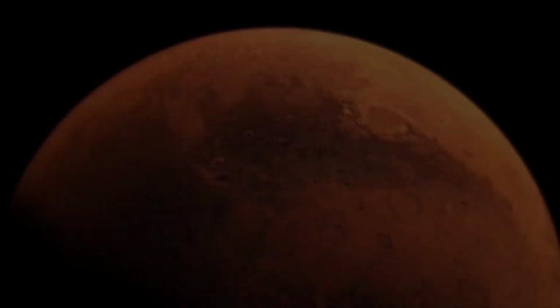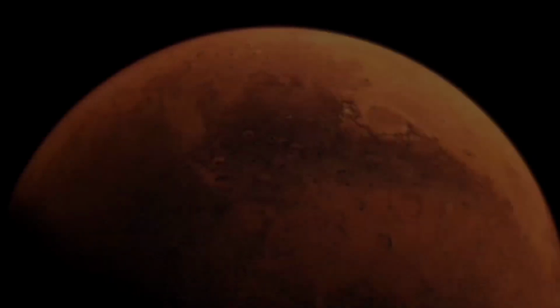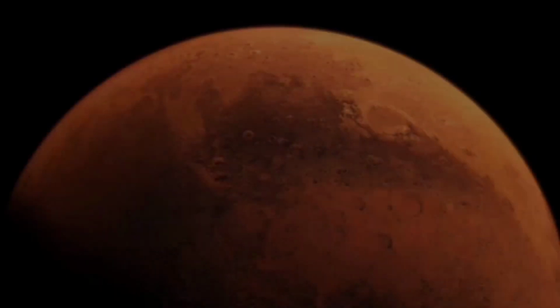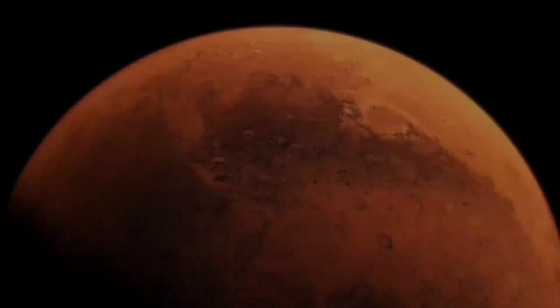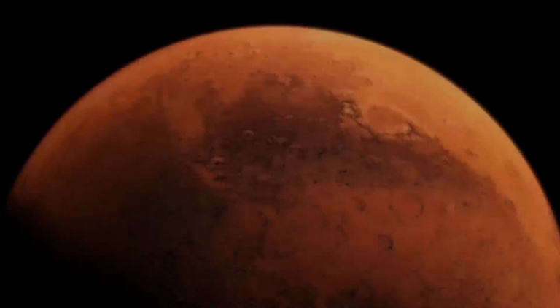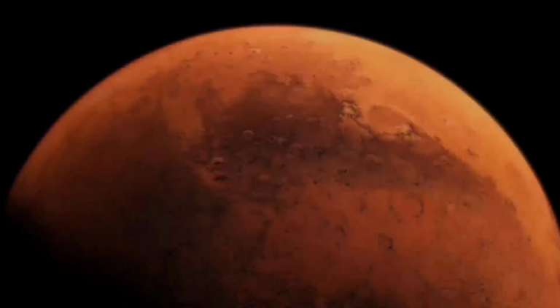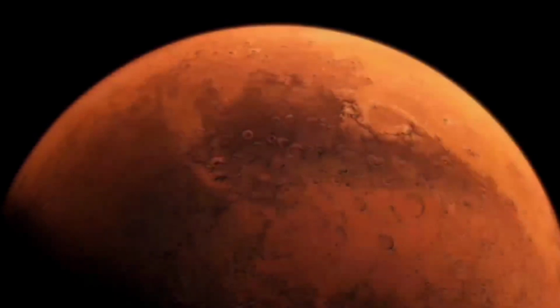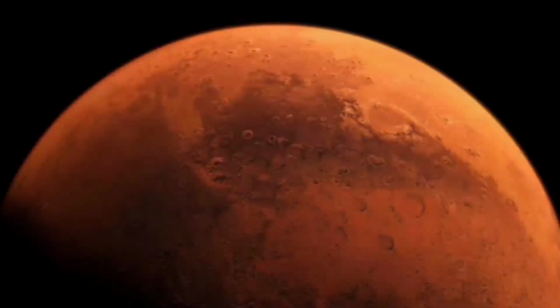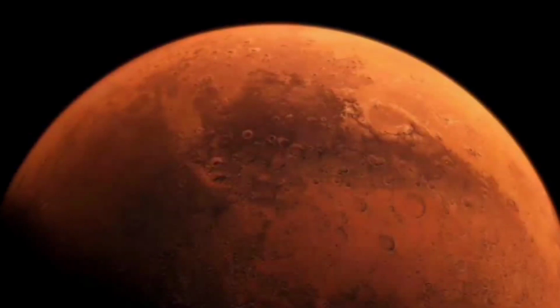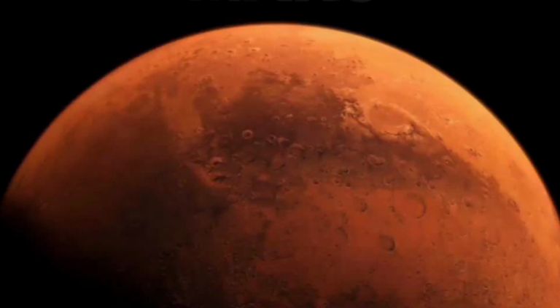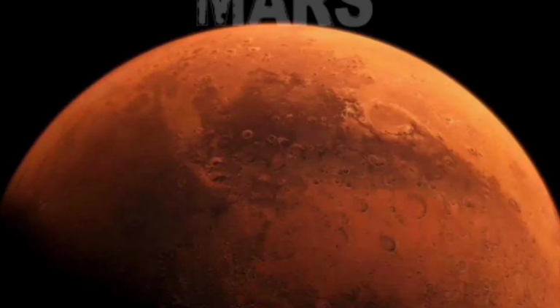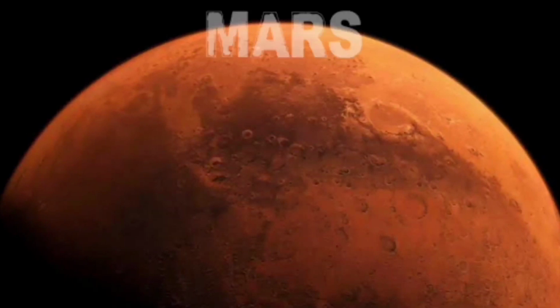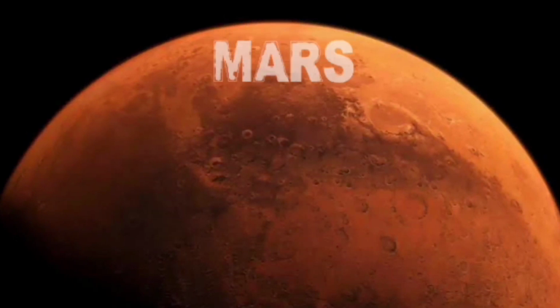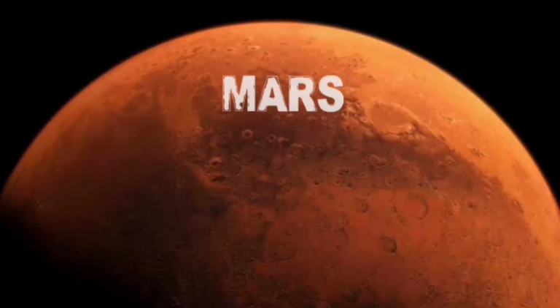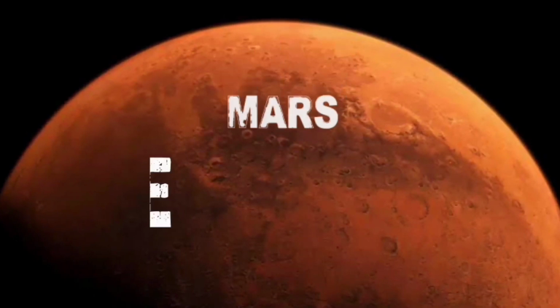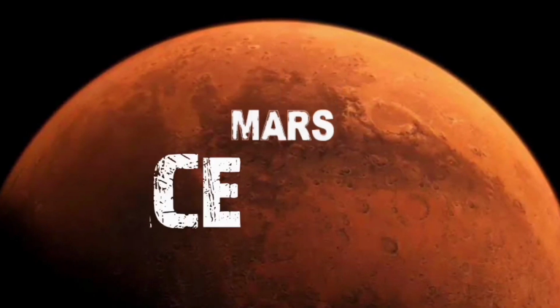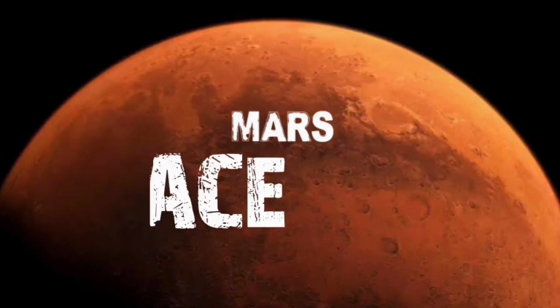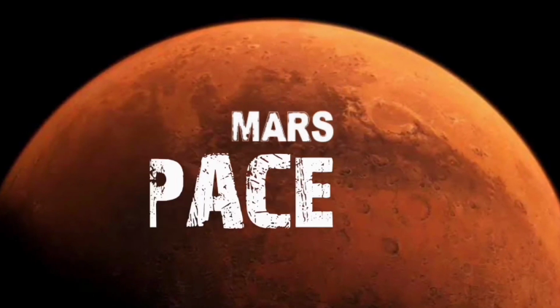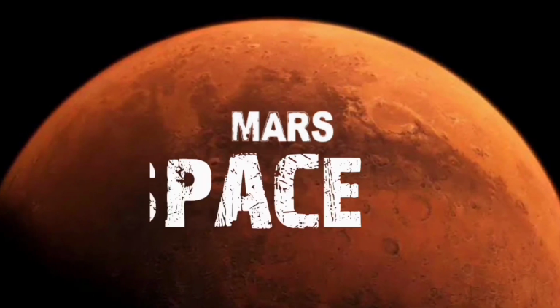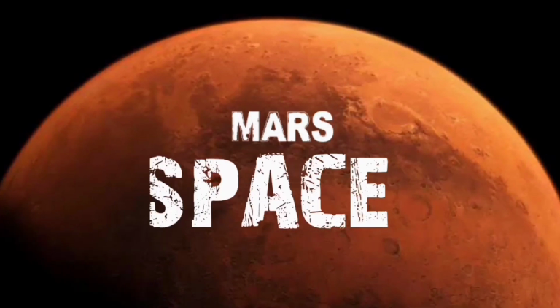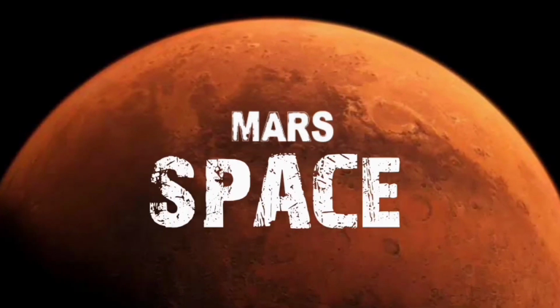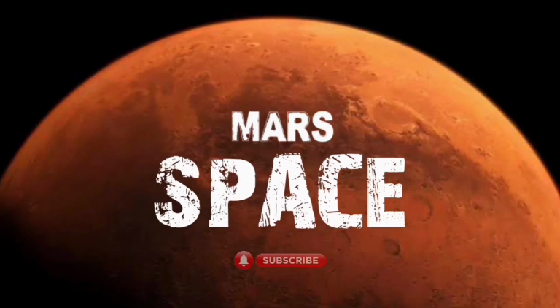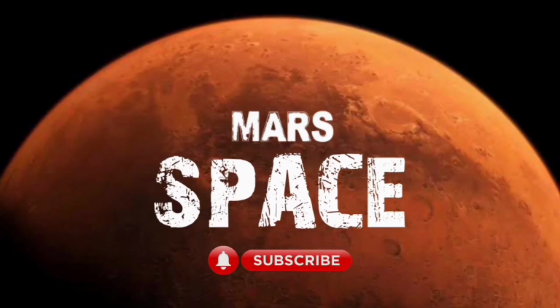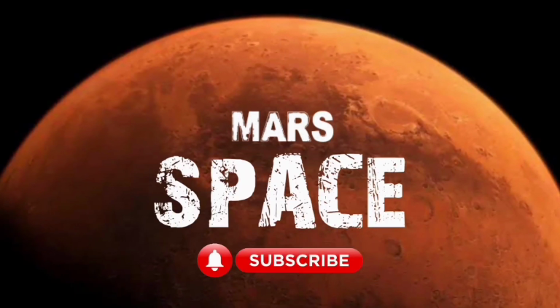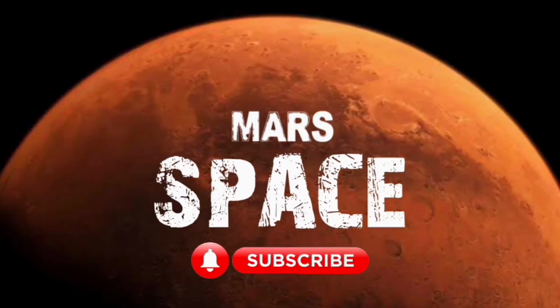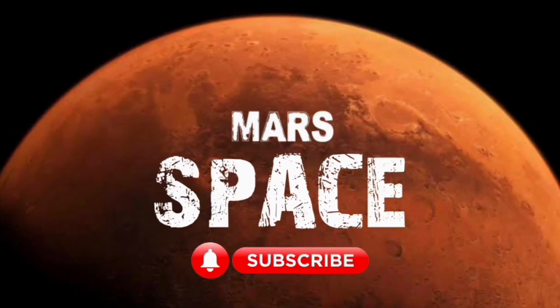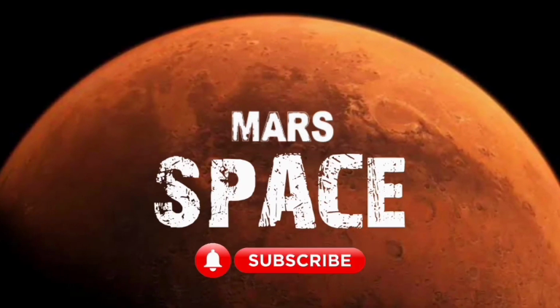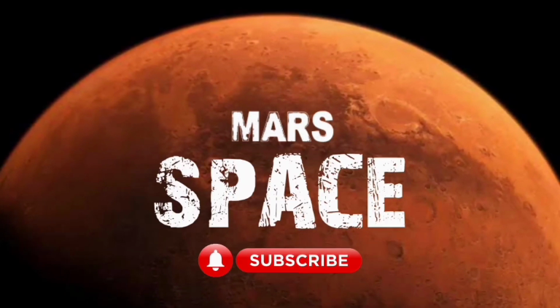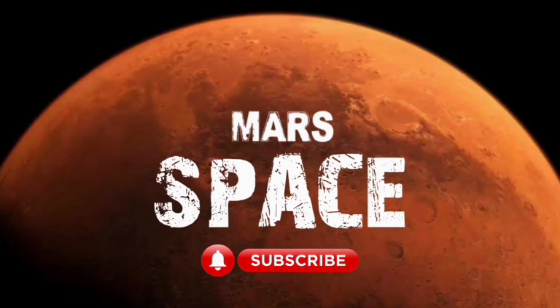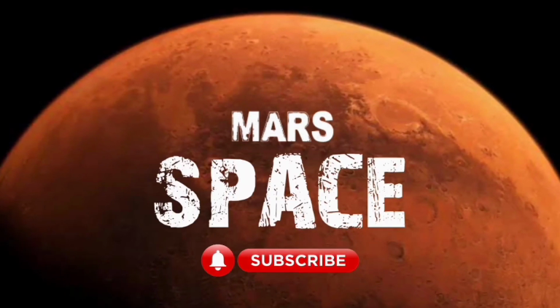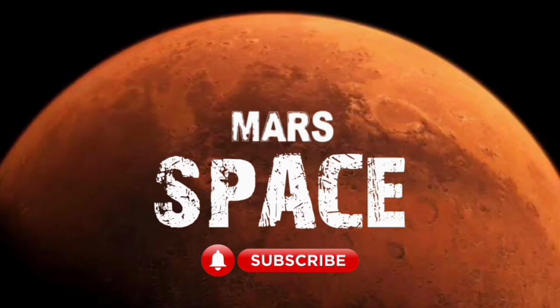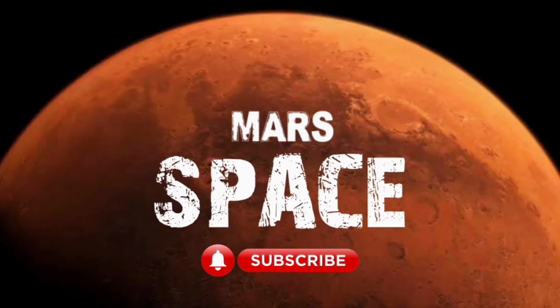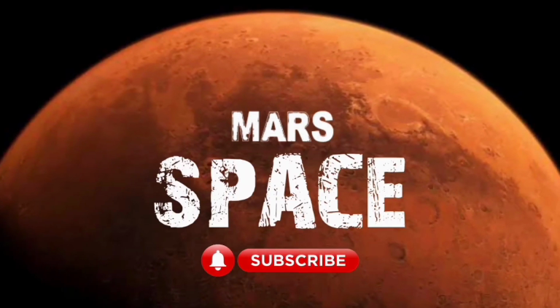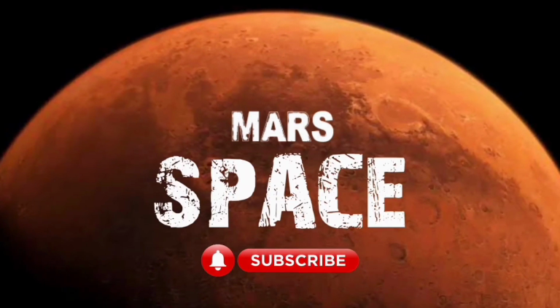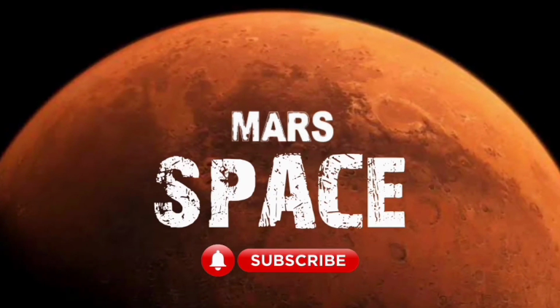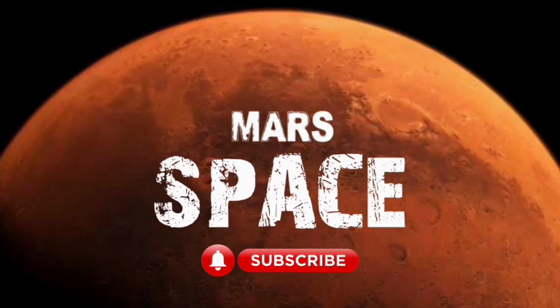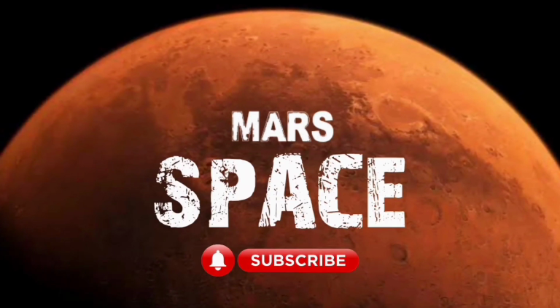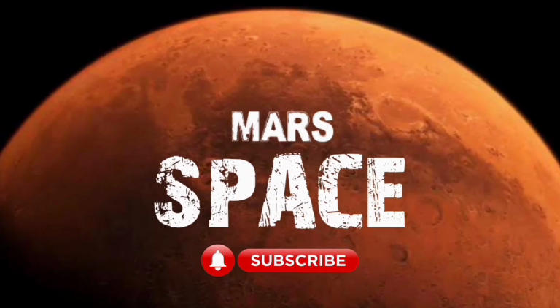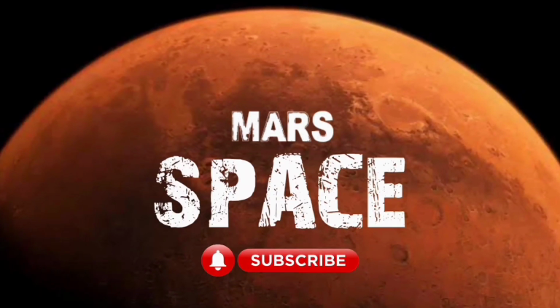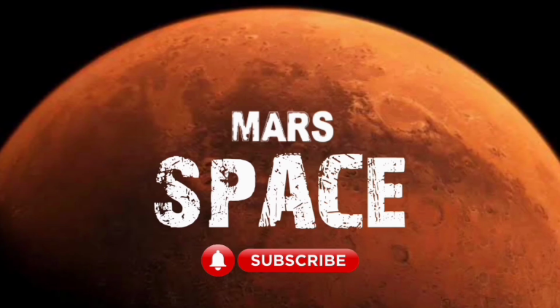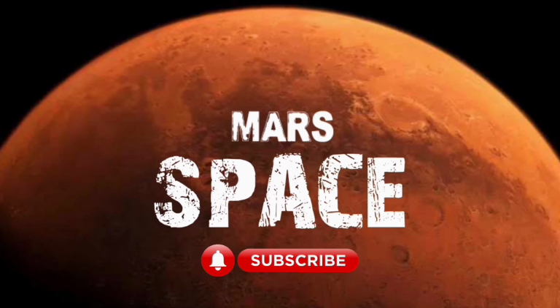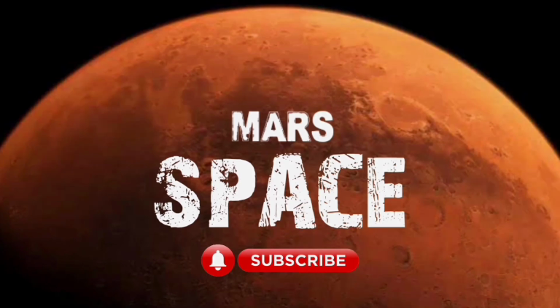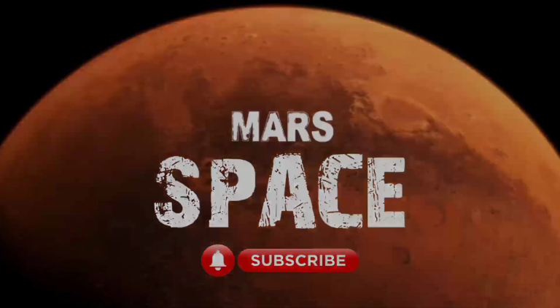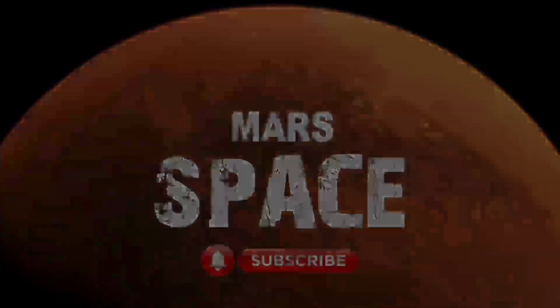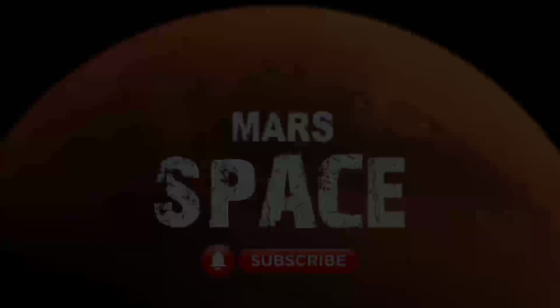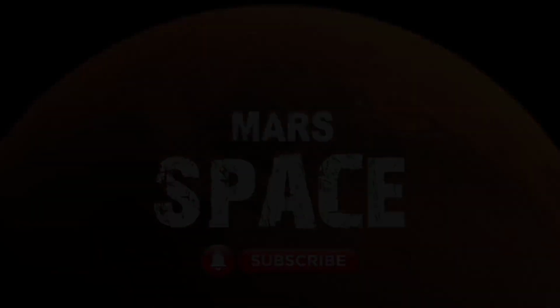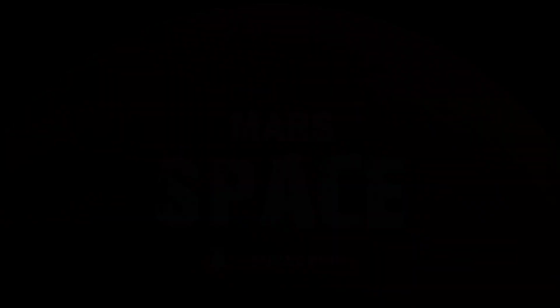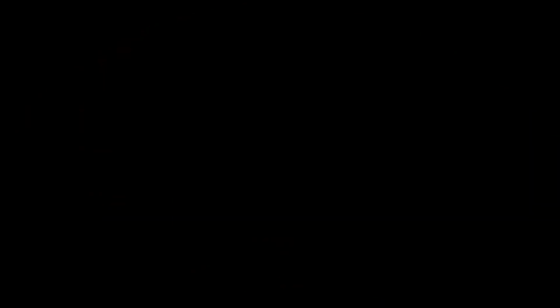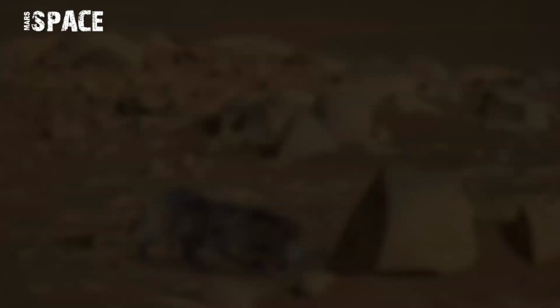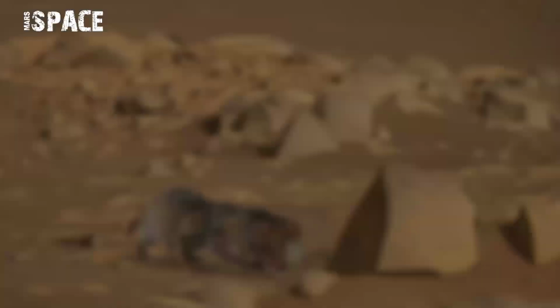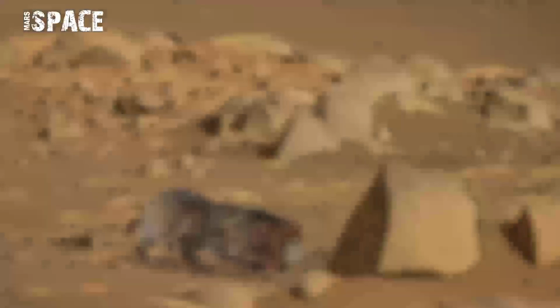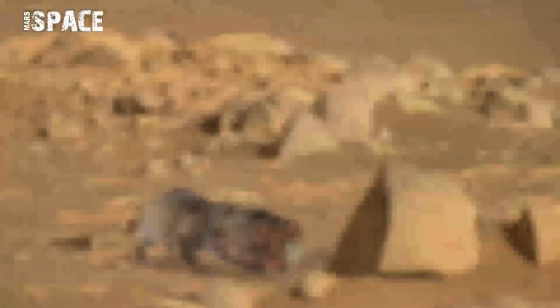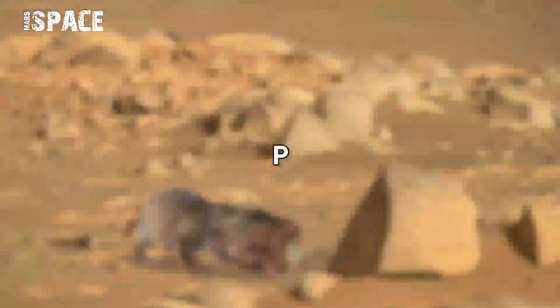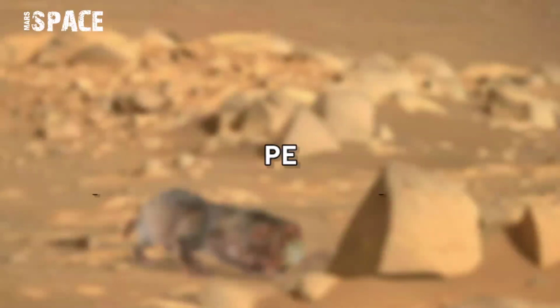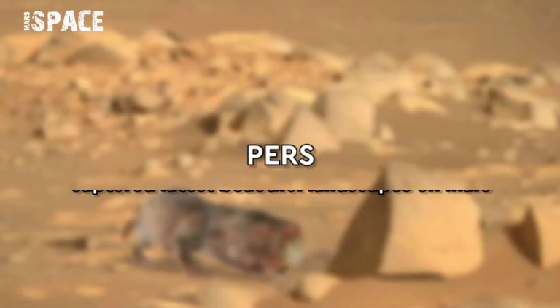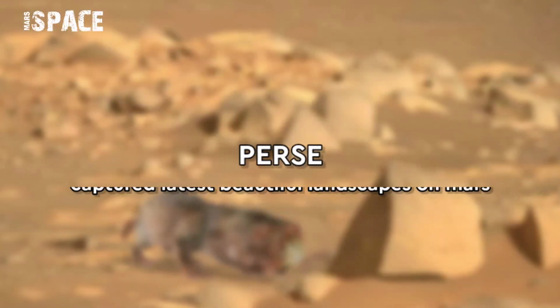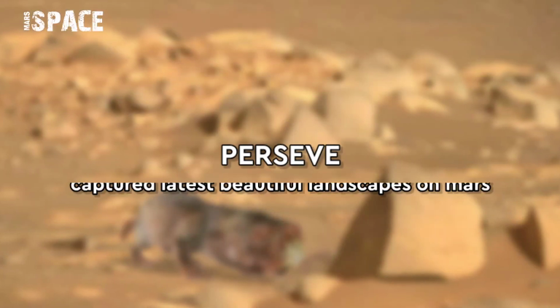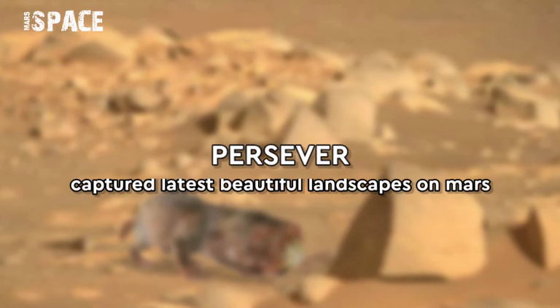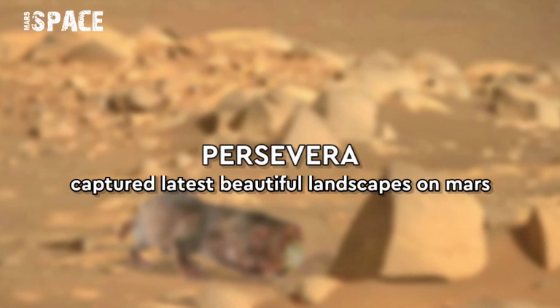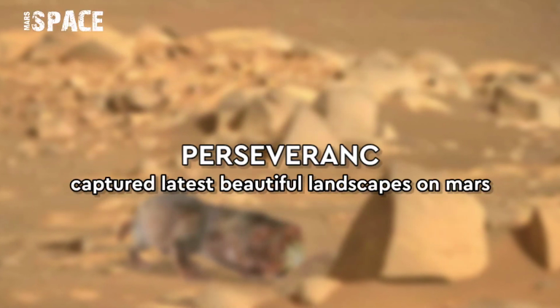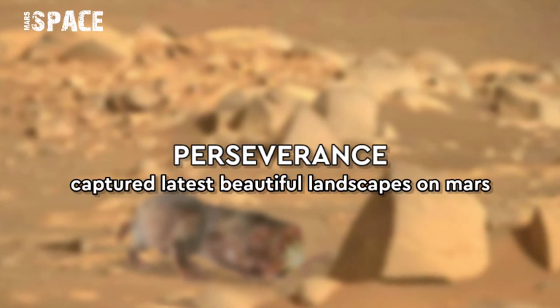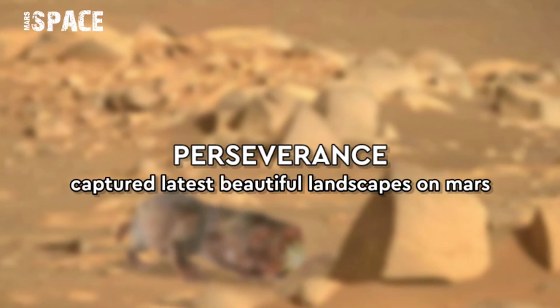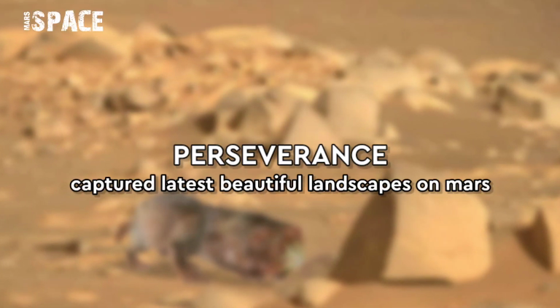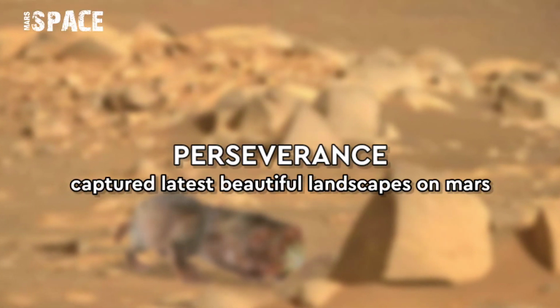Hi friends, welcome back to our YouTube channel Merce's Pass. If you are new, hit the bell icon with thumbs up and please watch till the end.